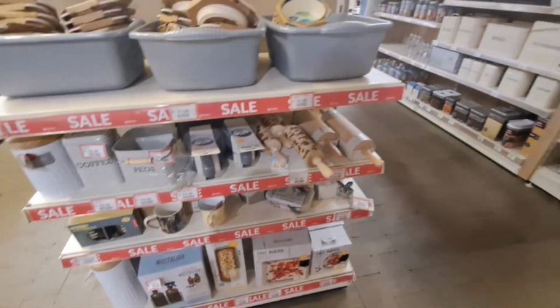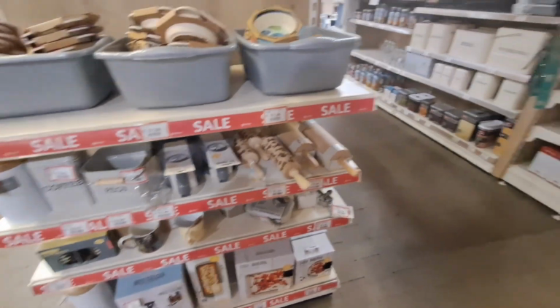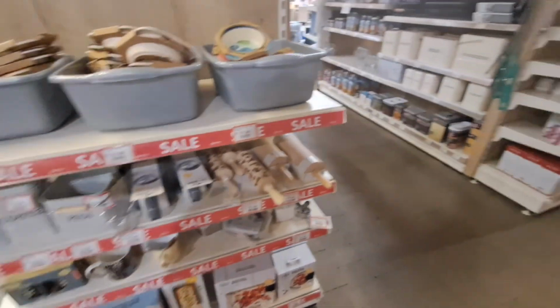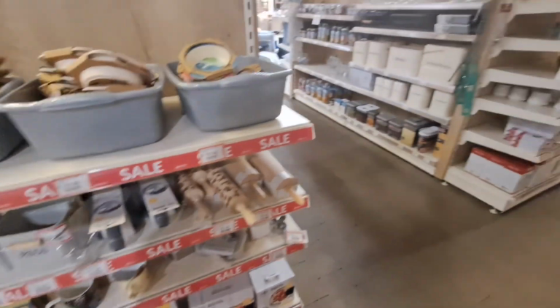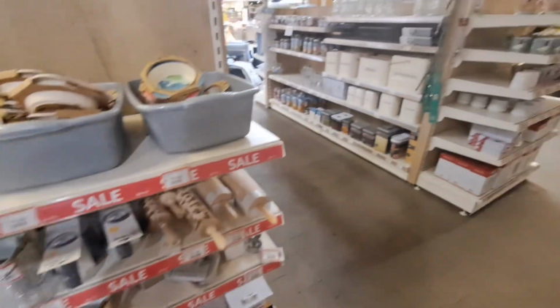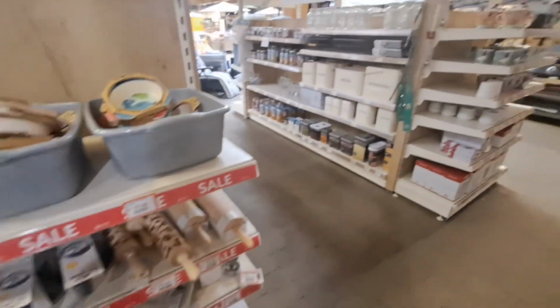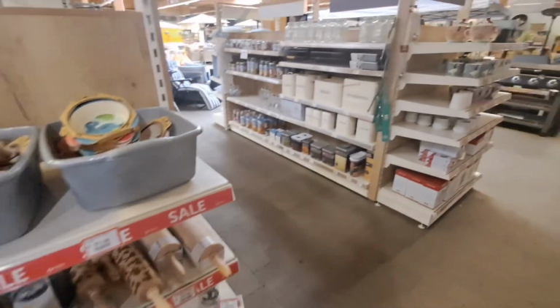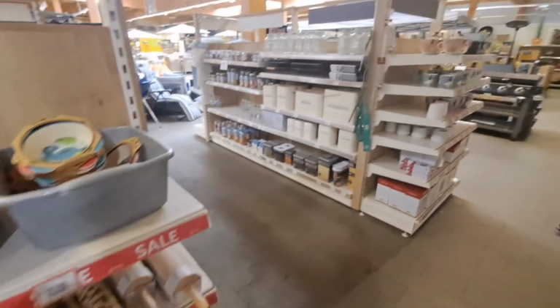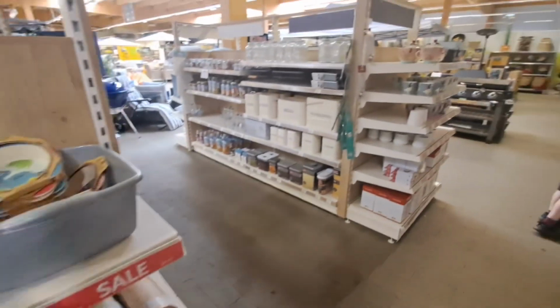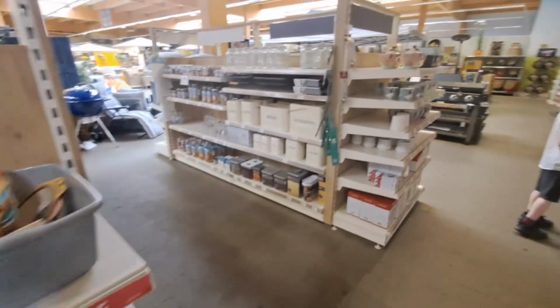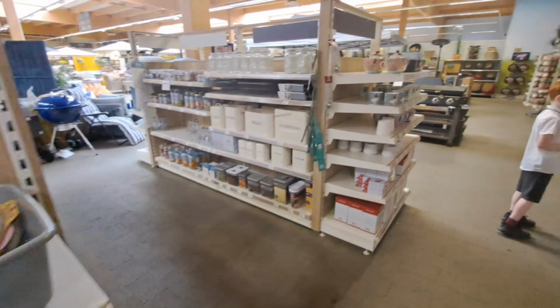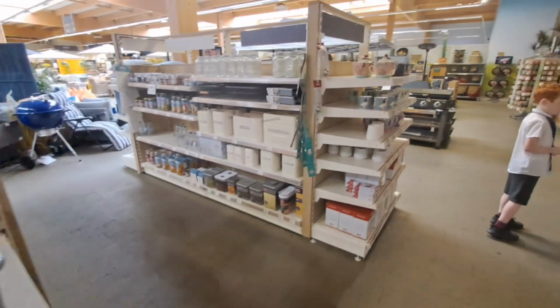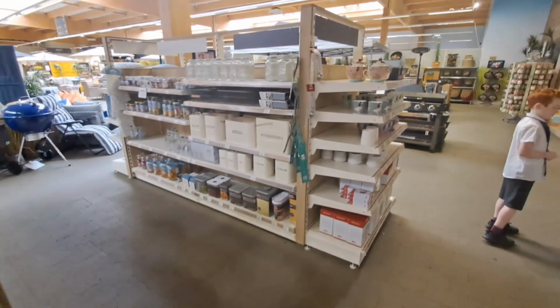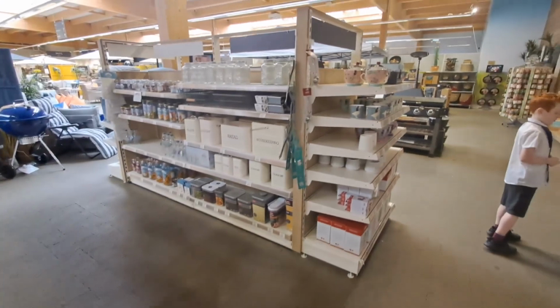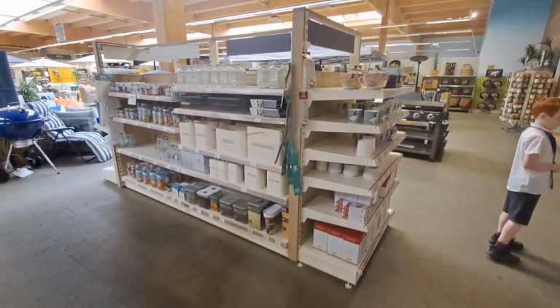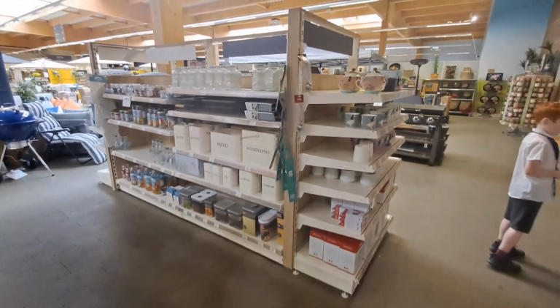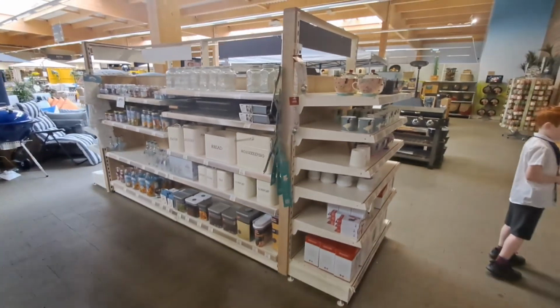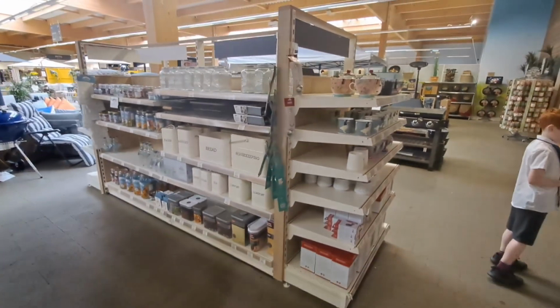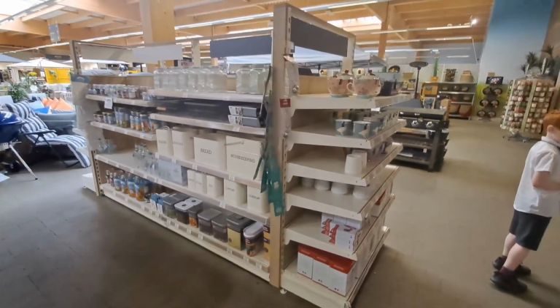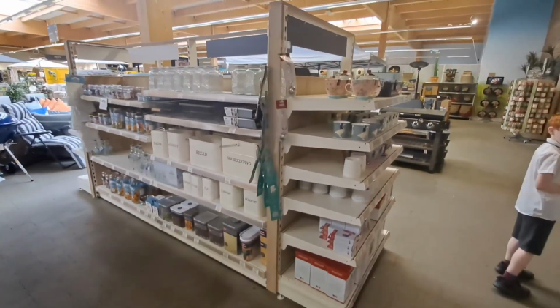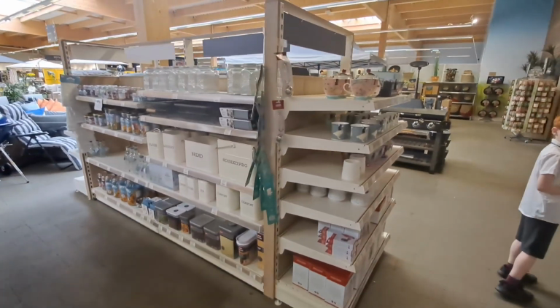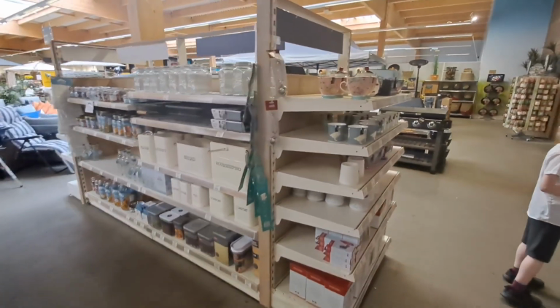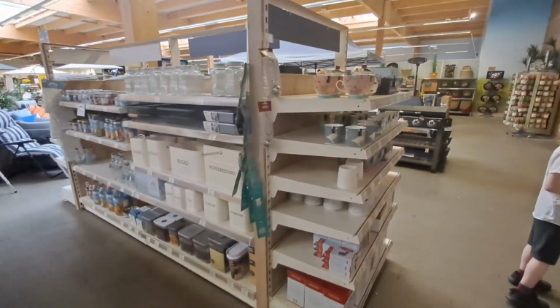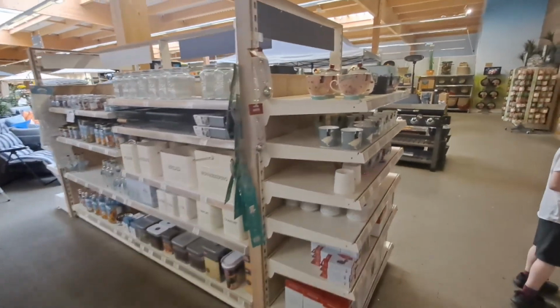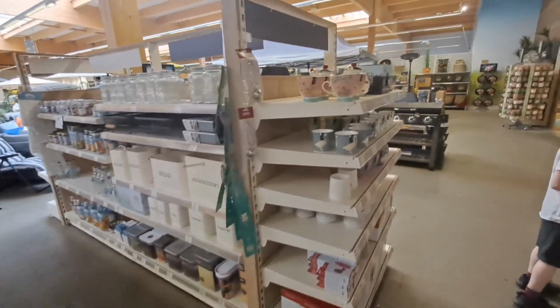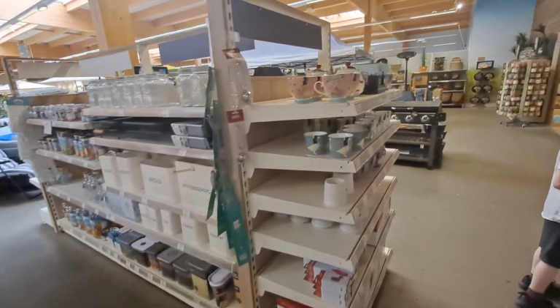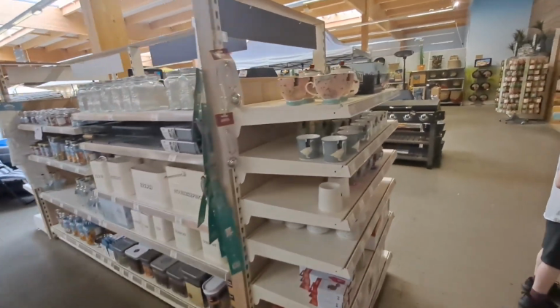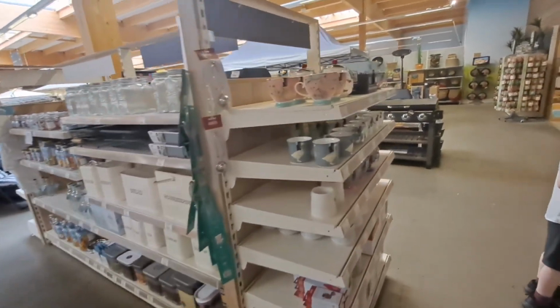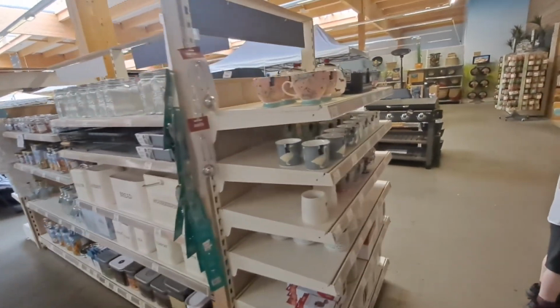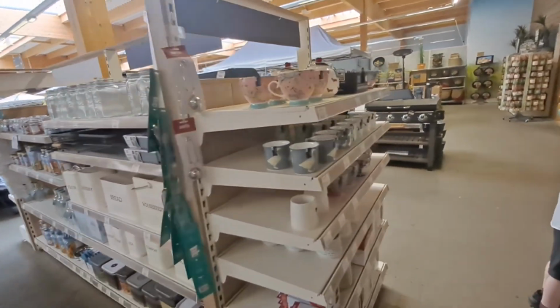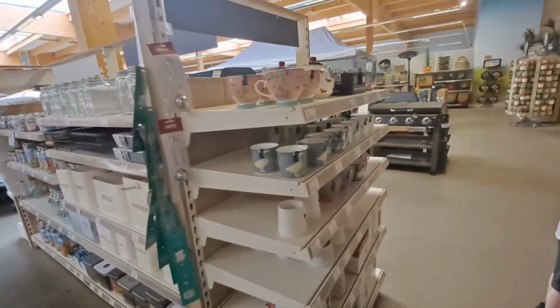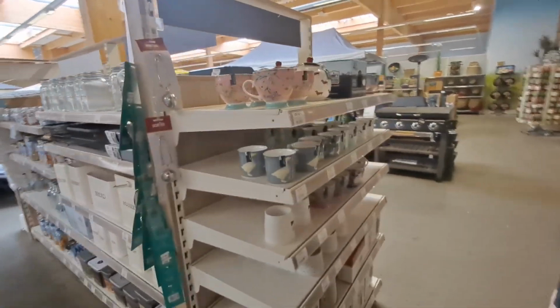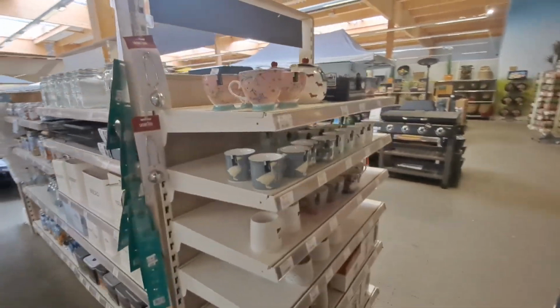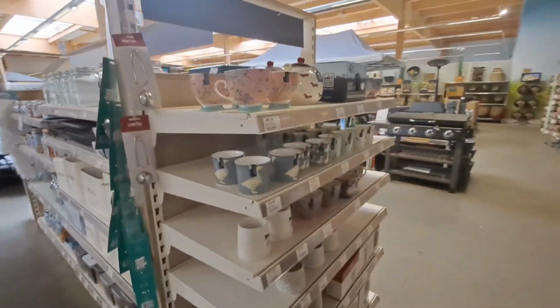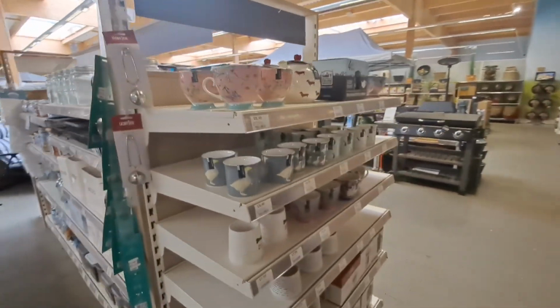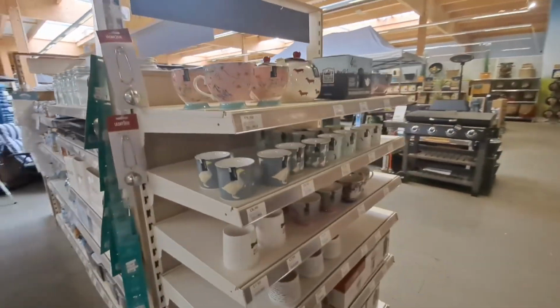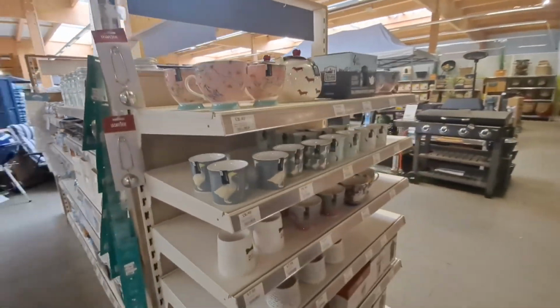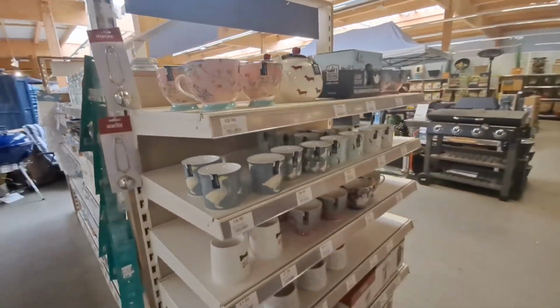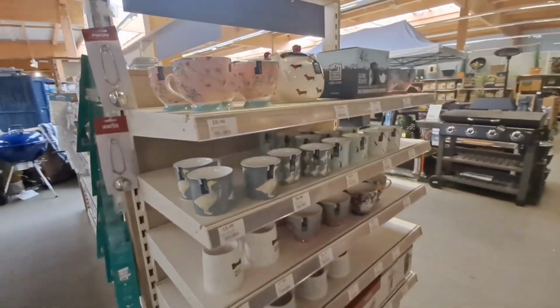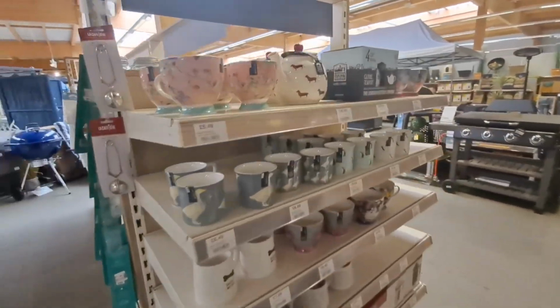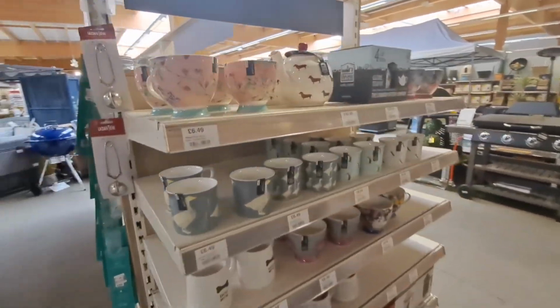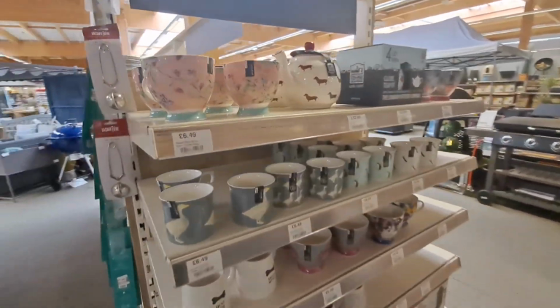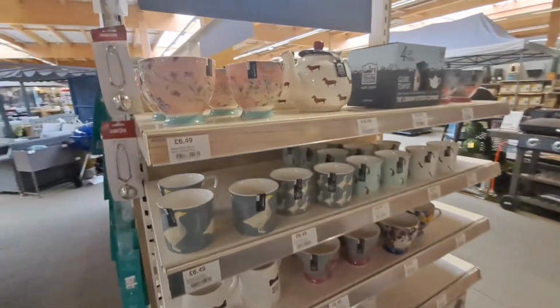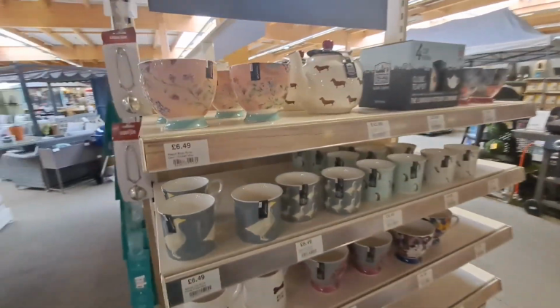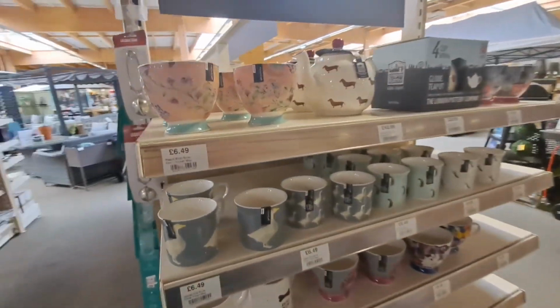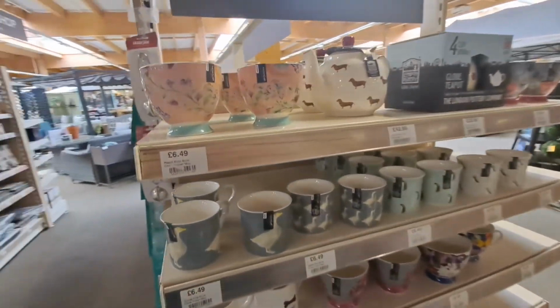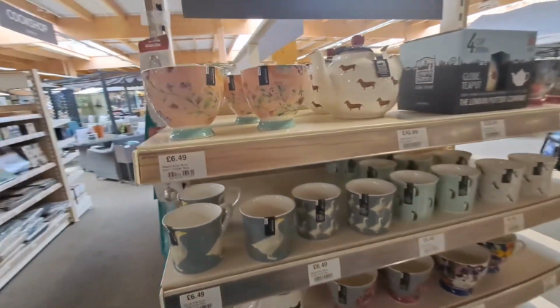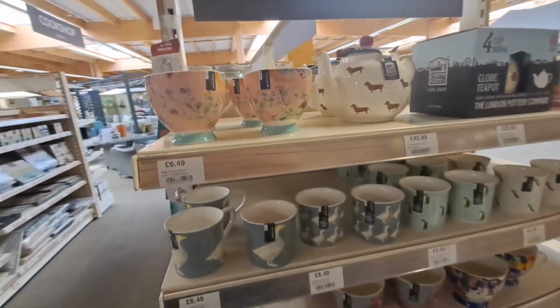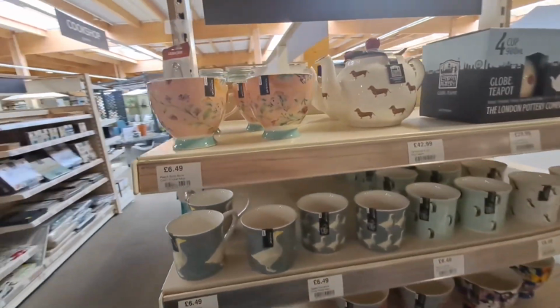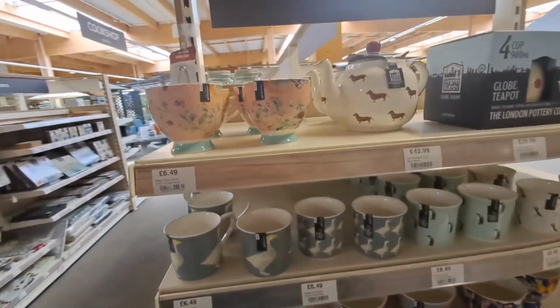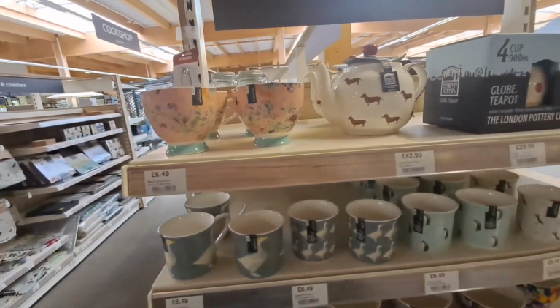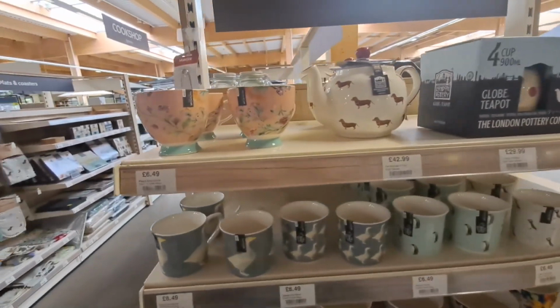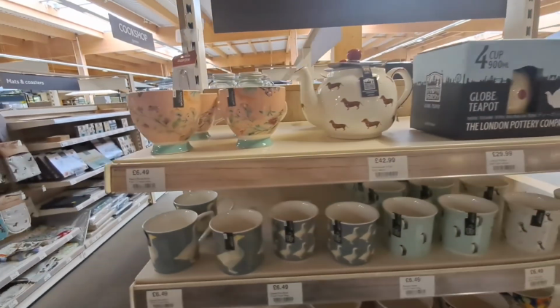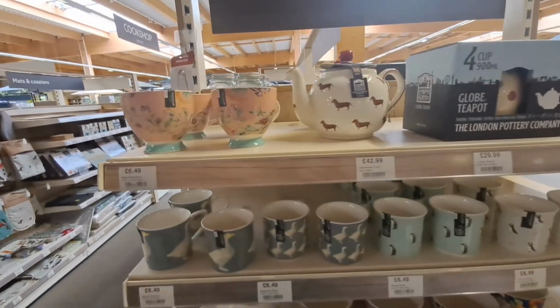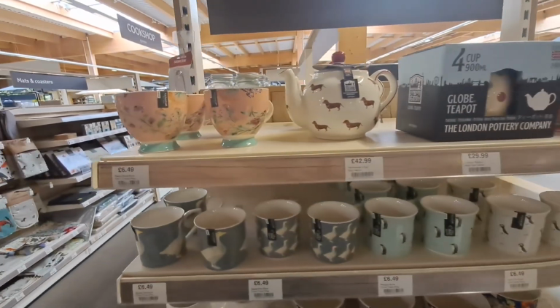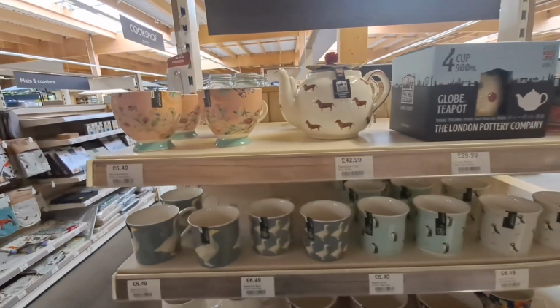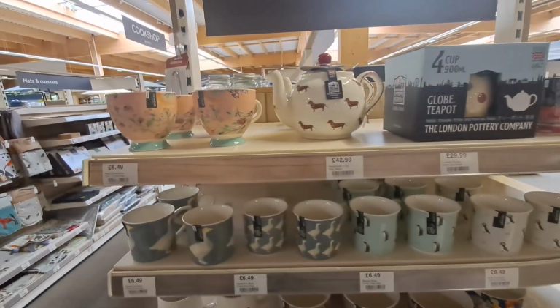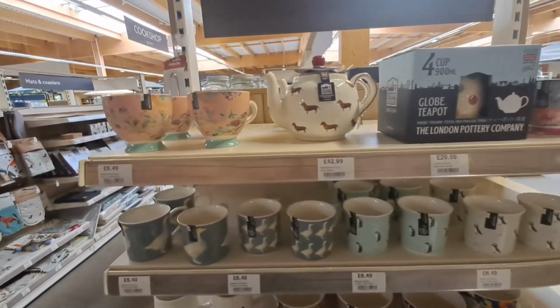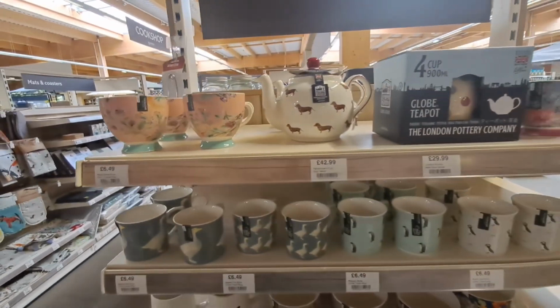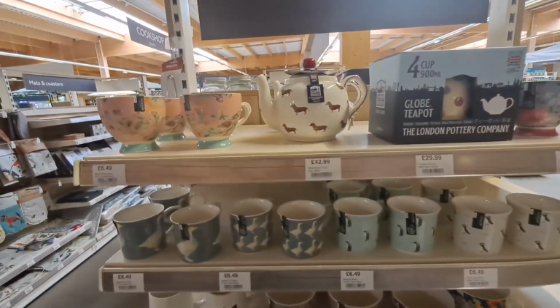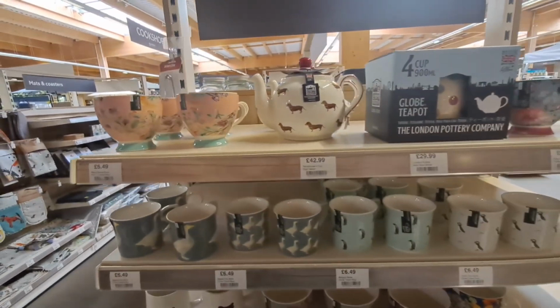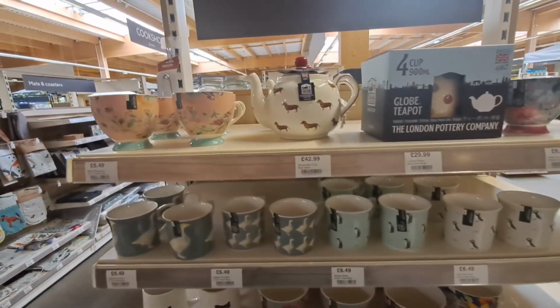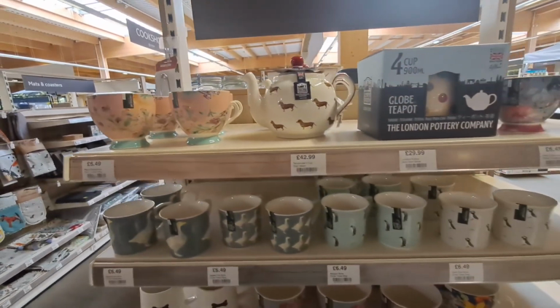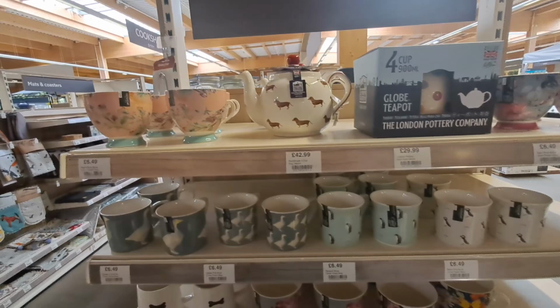We're in Dobbies actually, by the way — I don't think I mentioned that. They're cute.